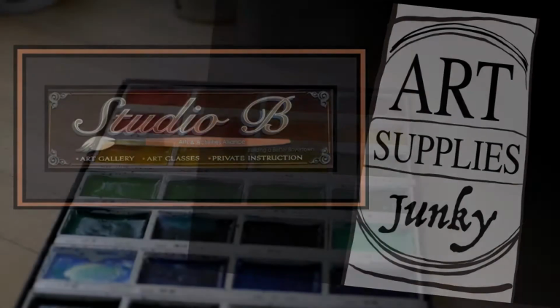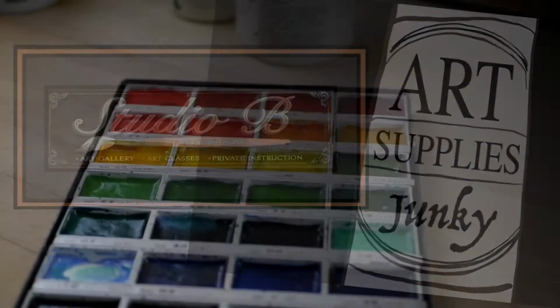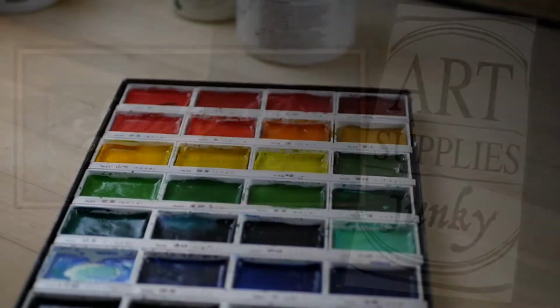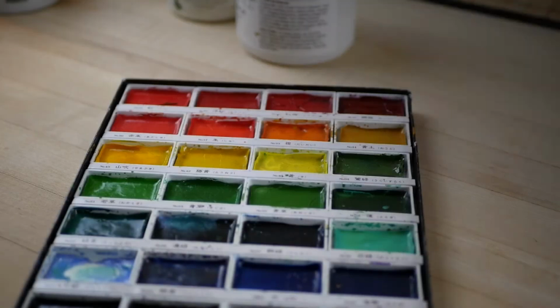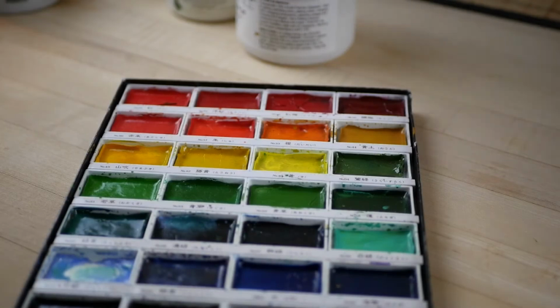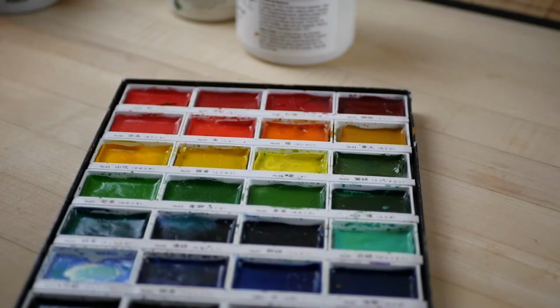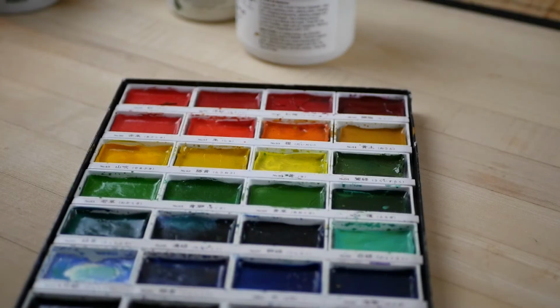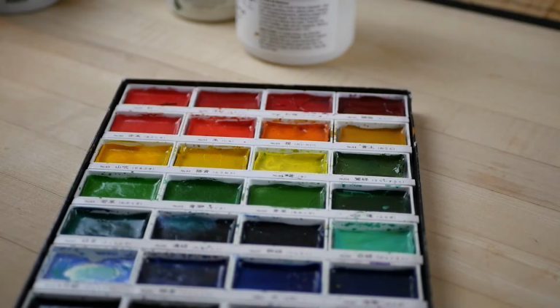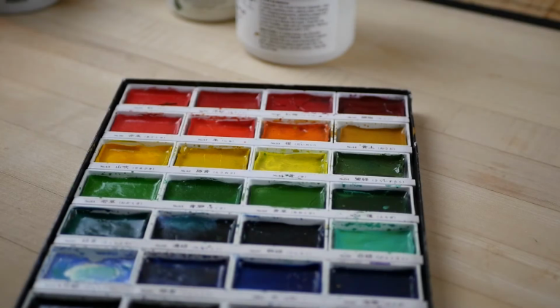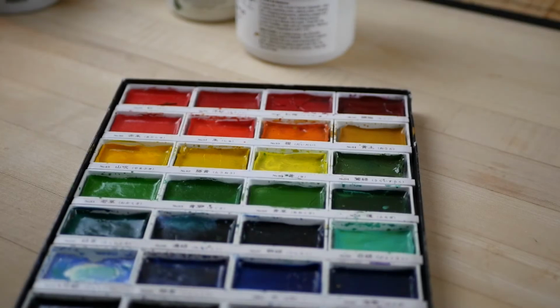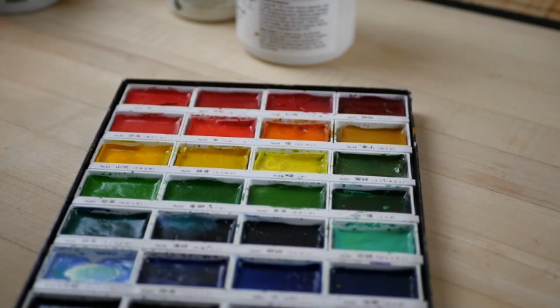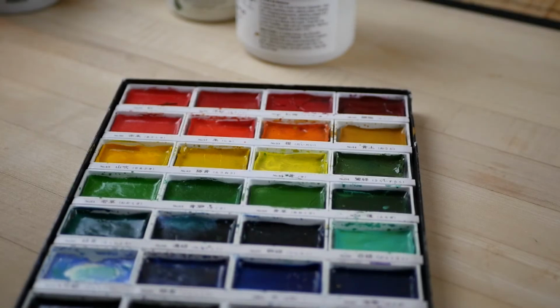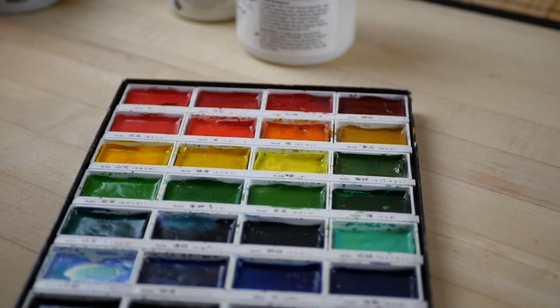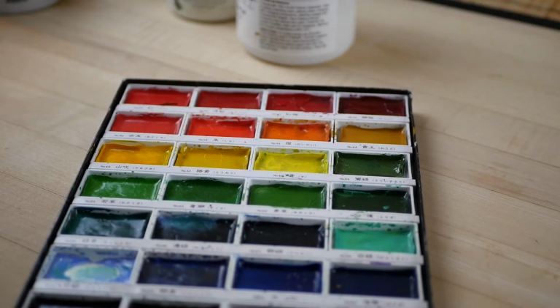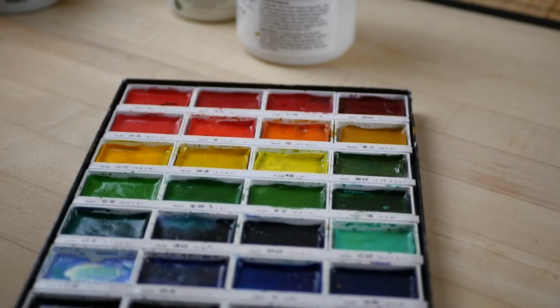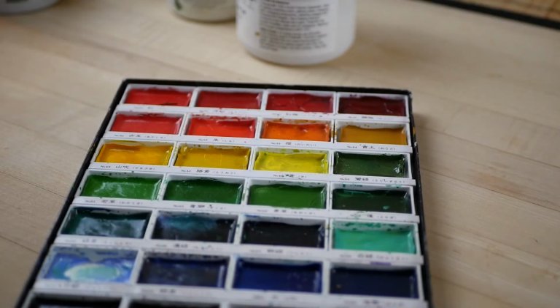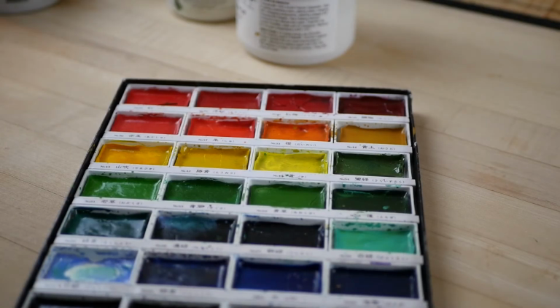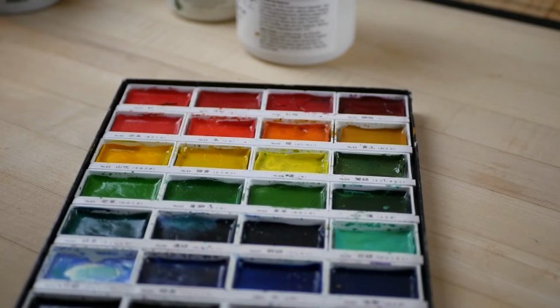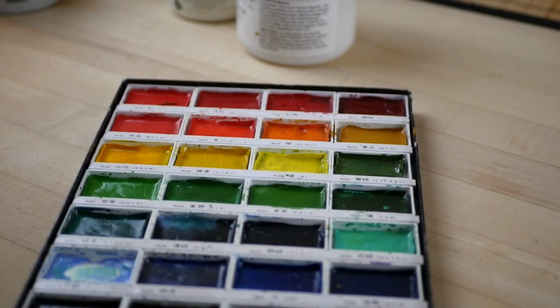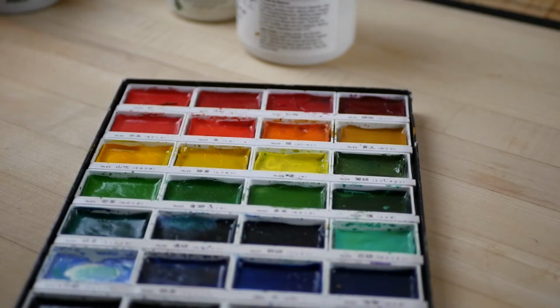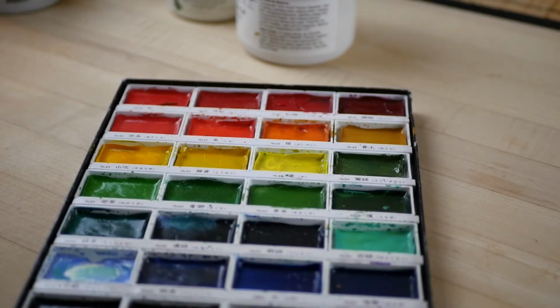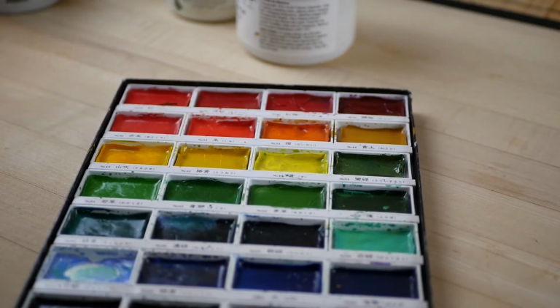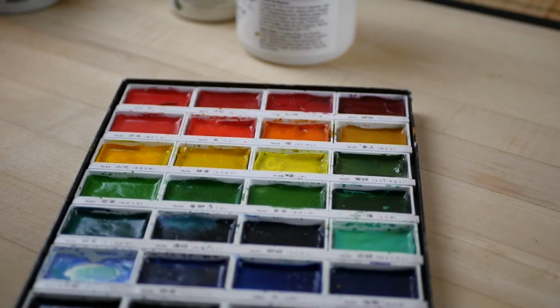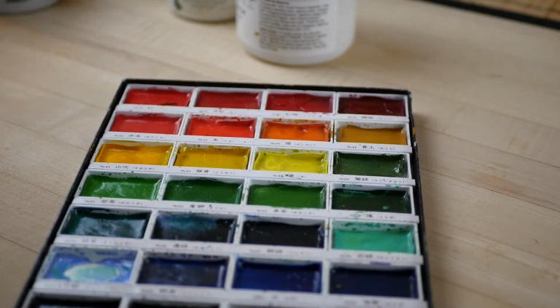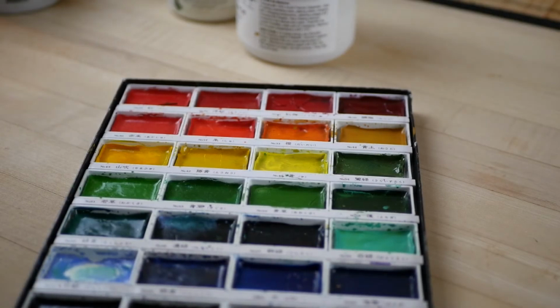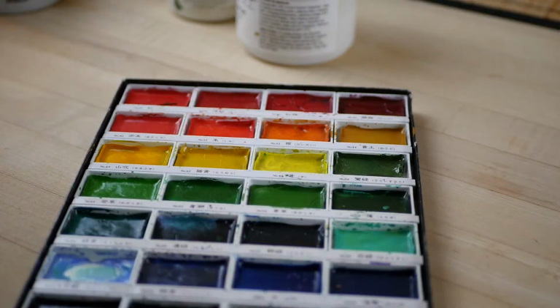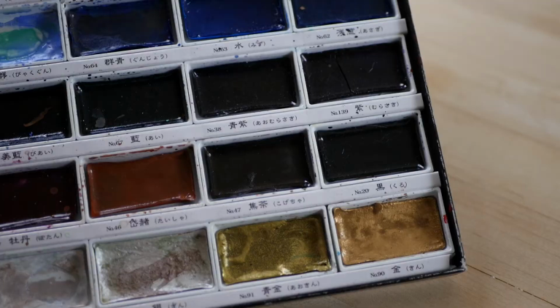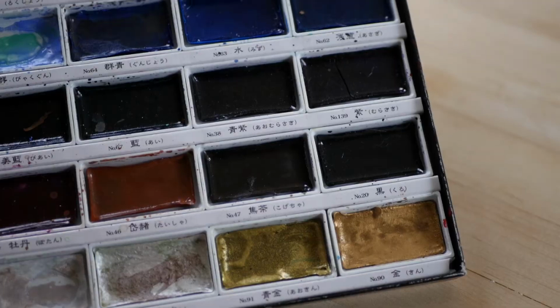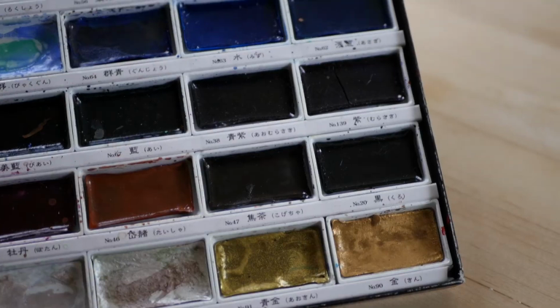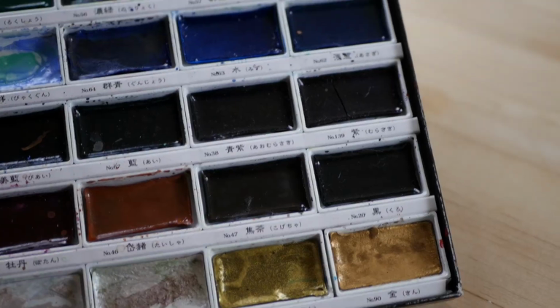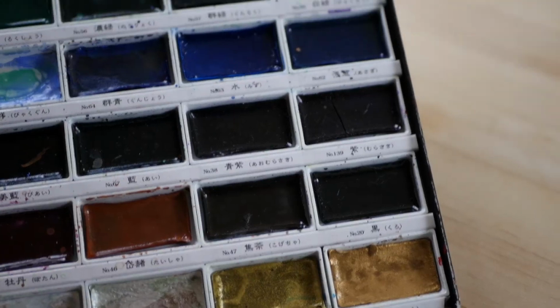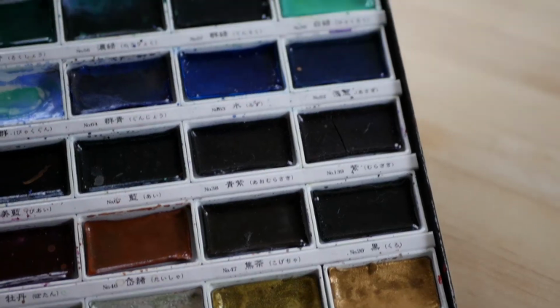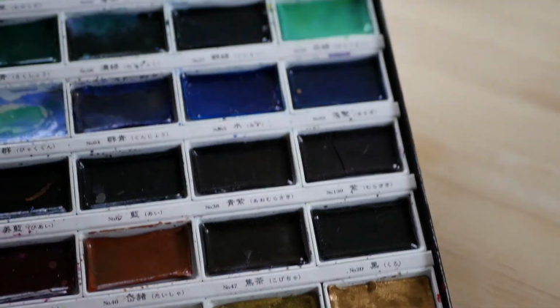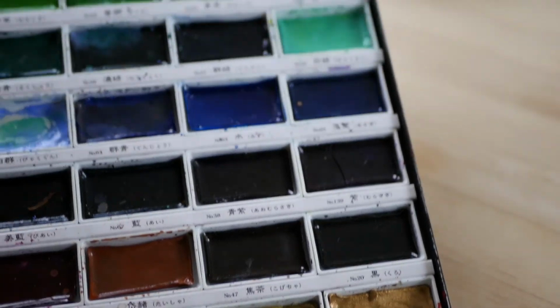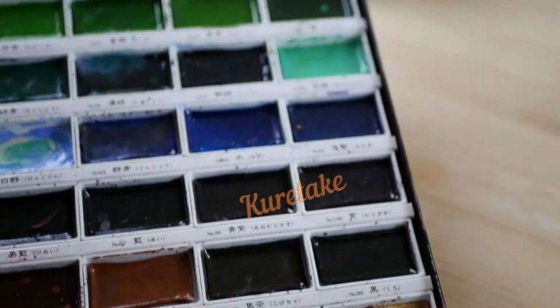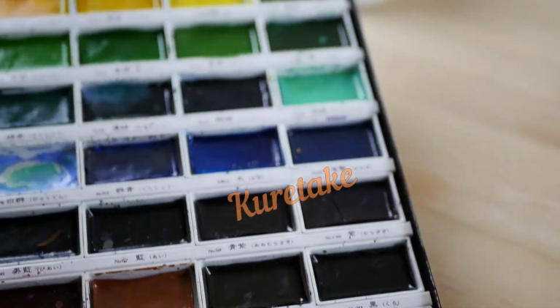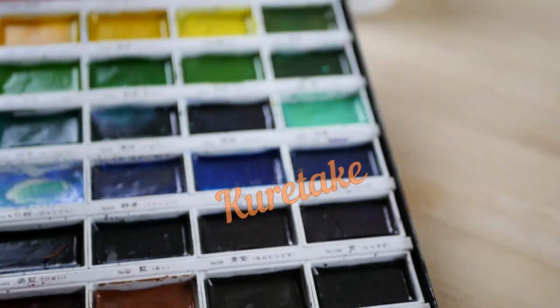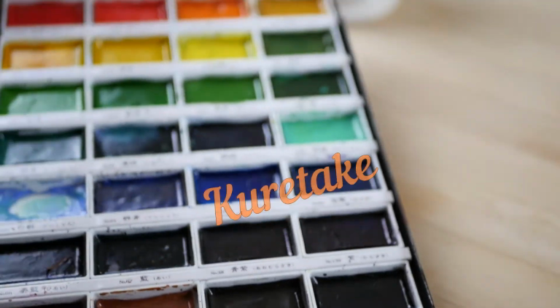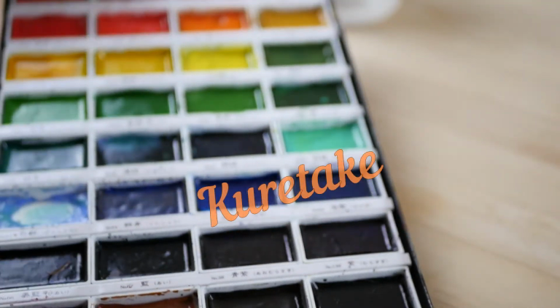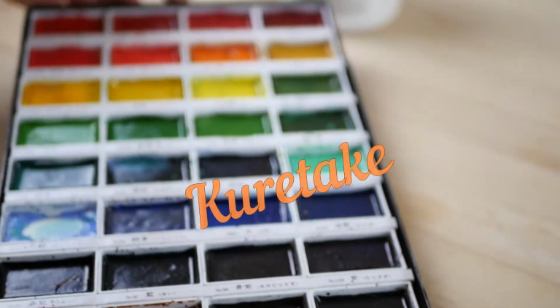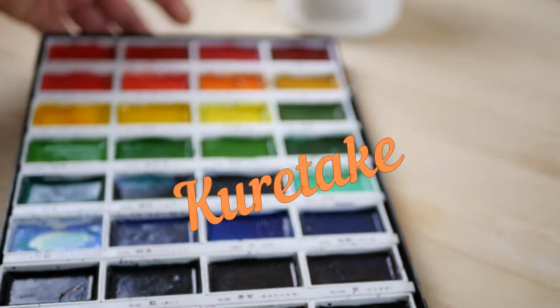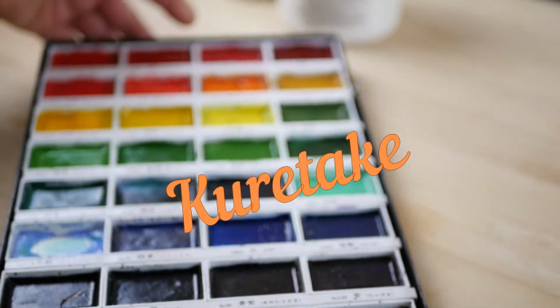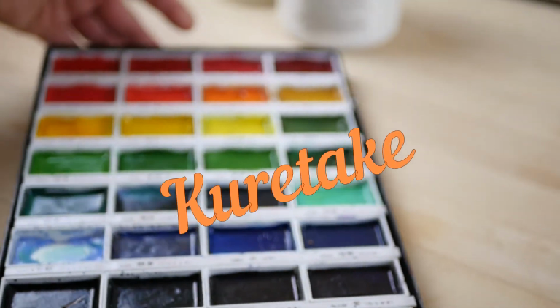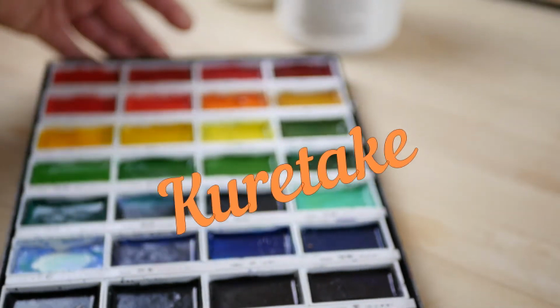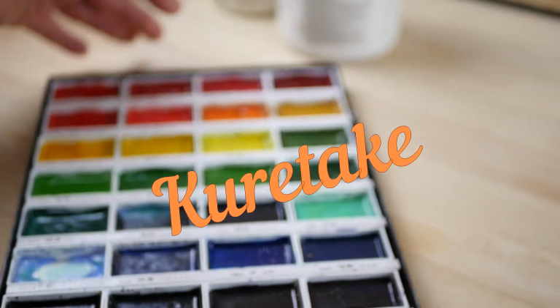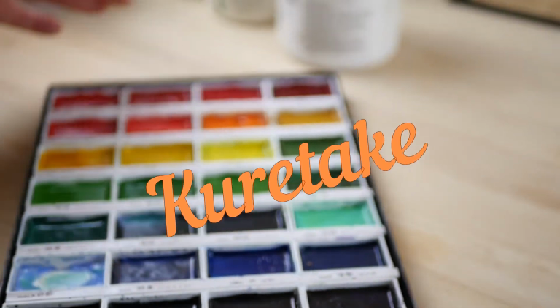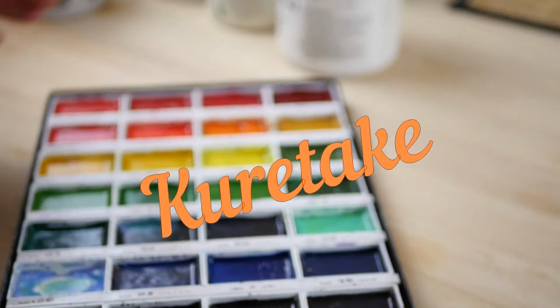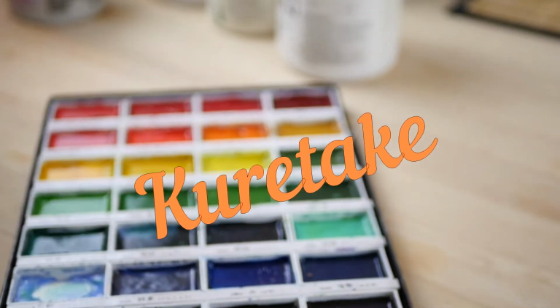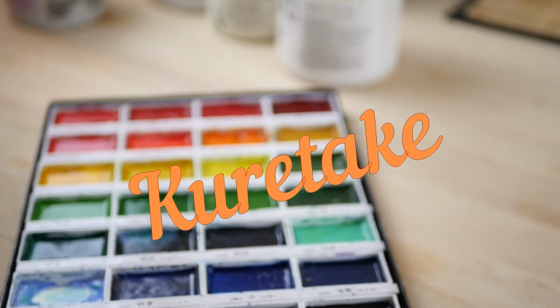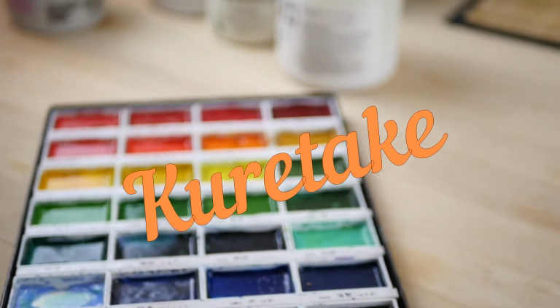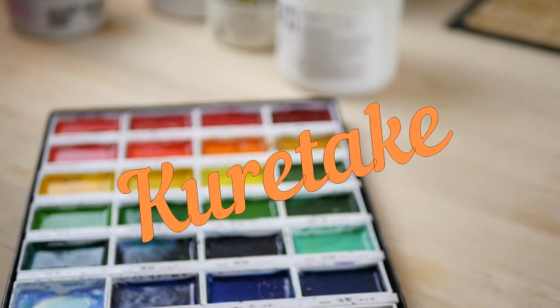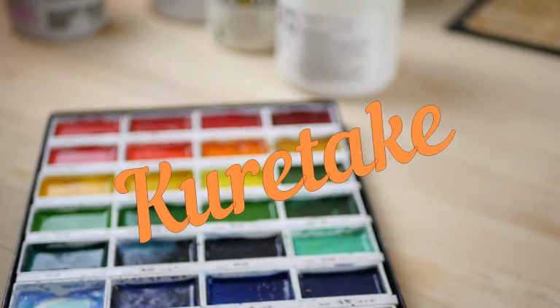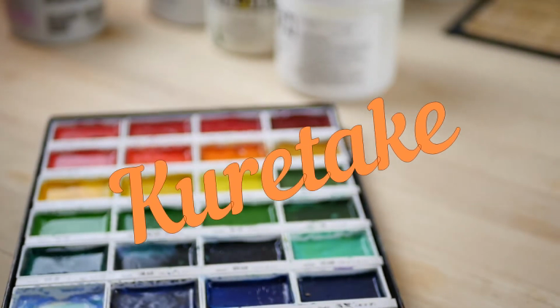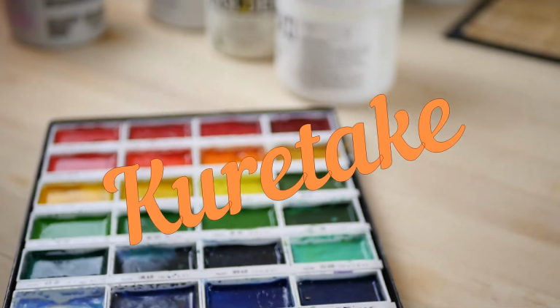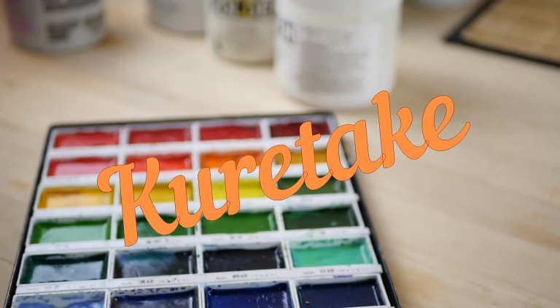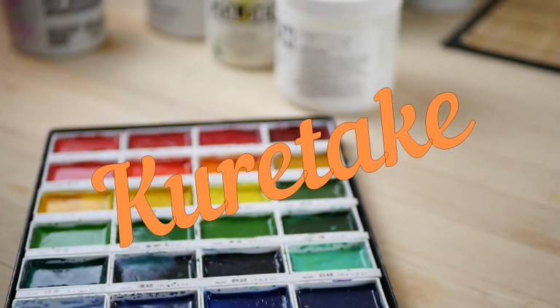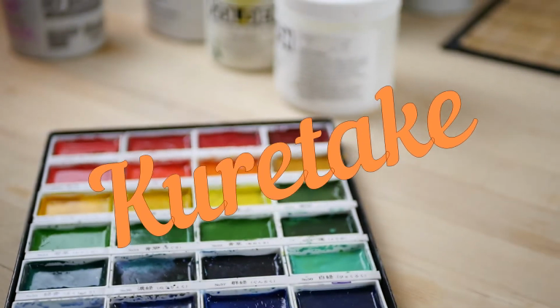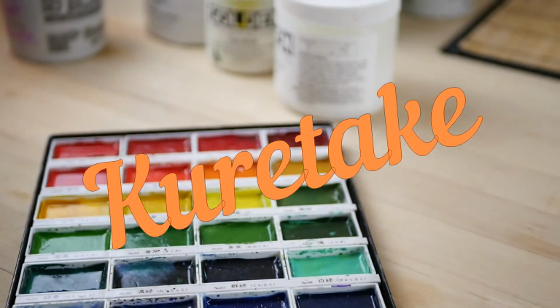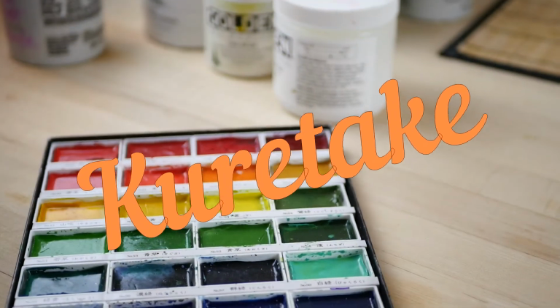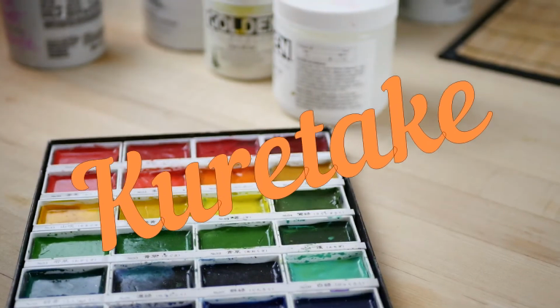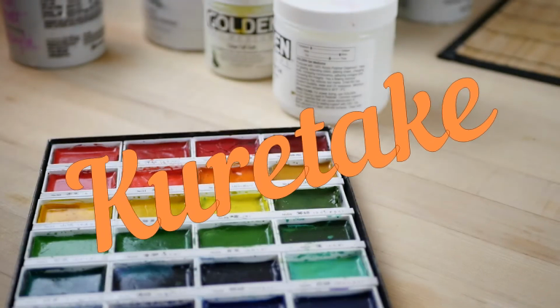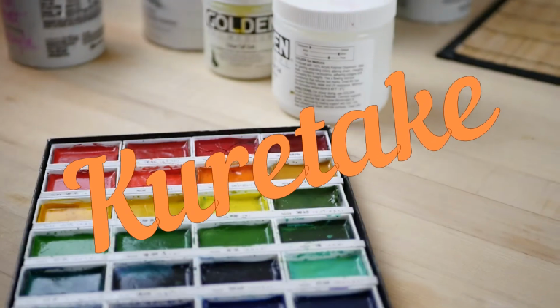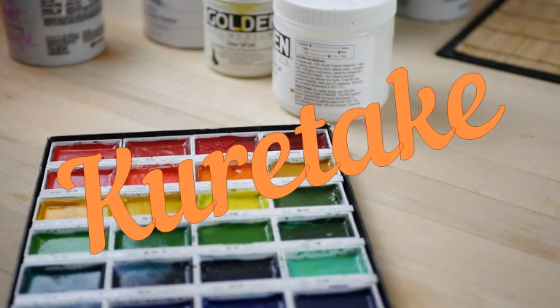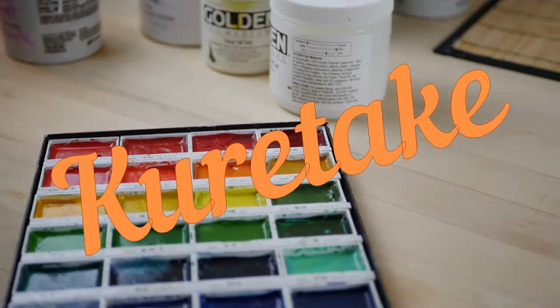Next time on the Art Supplies Junkie, we're going to talk about these great Japanese watercolors called Kuretake.